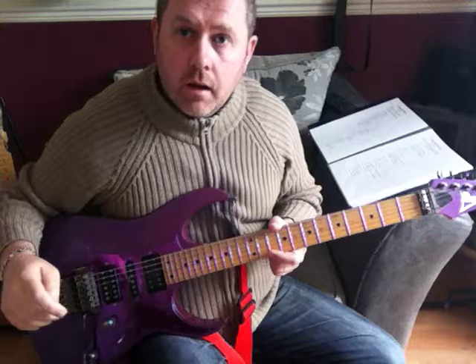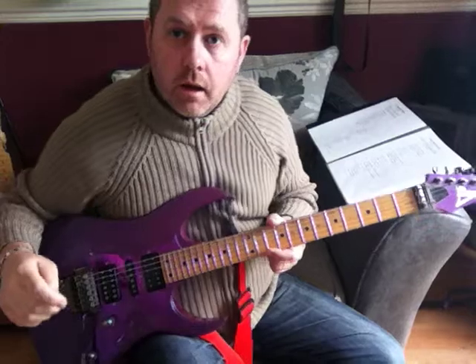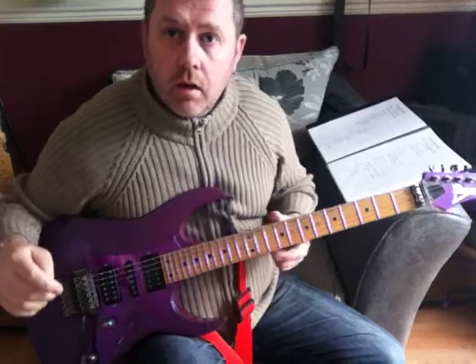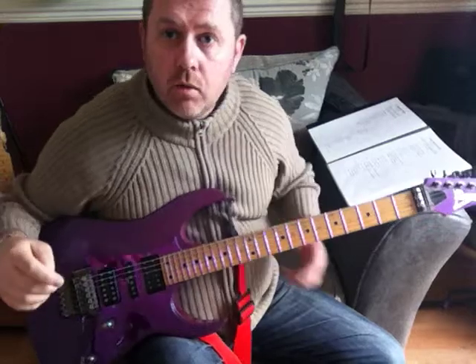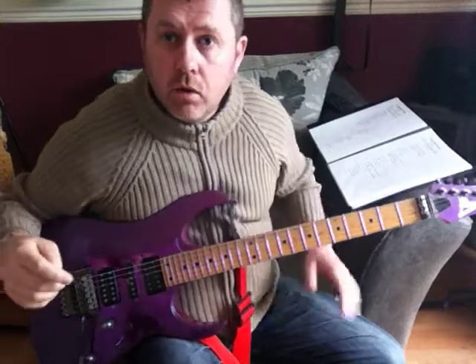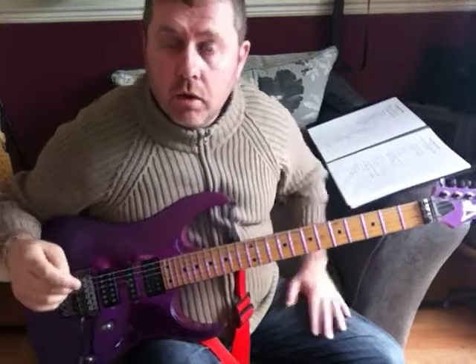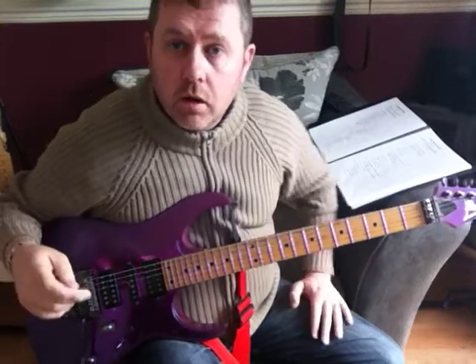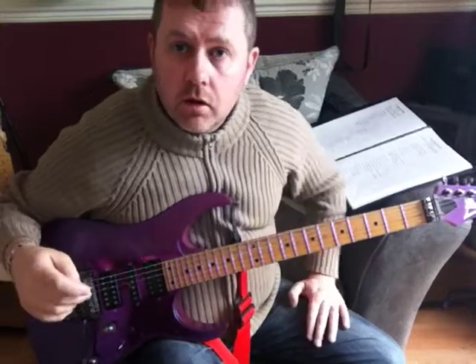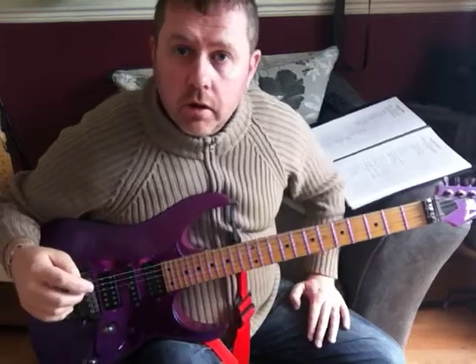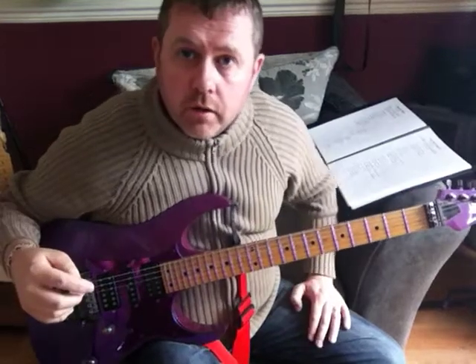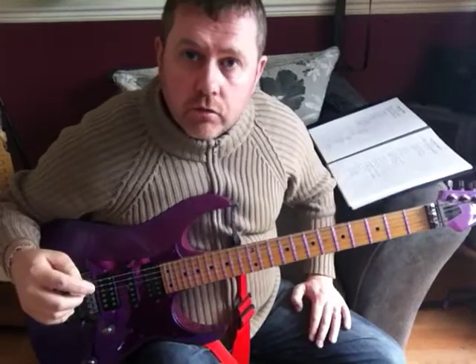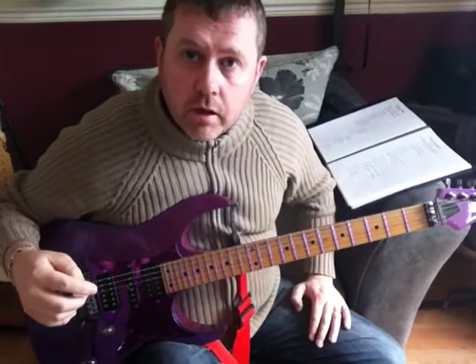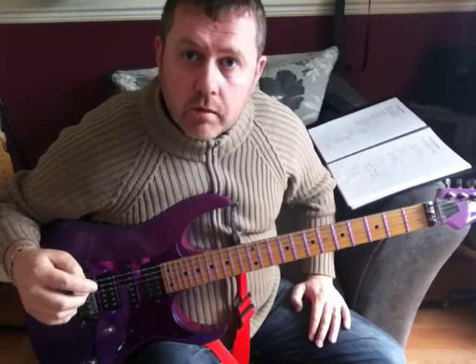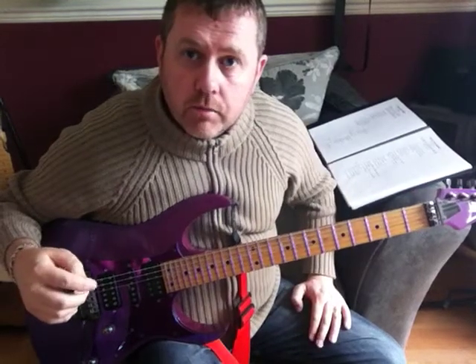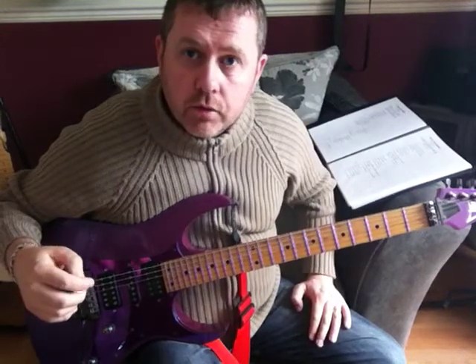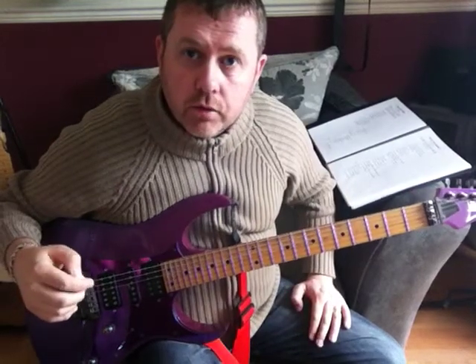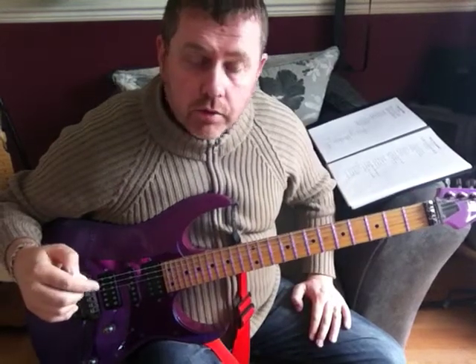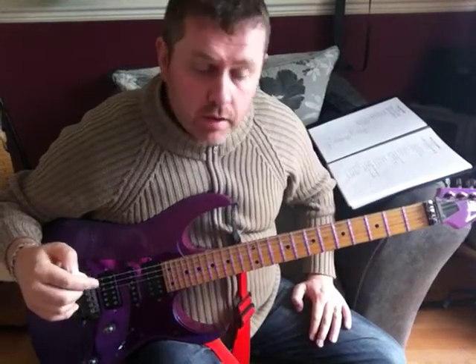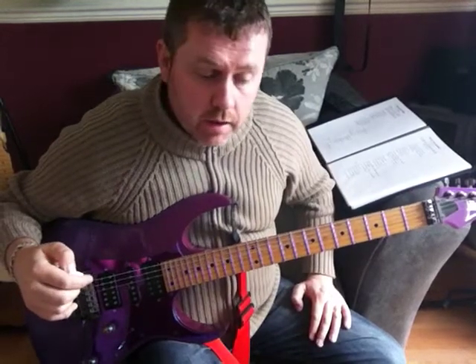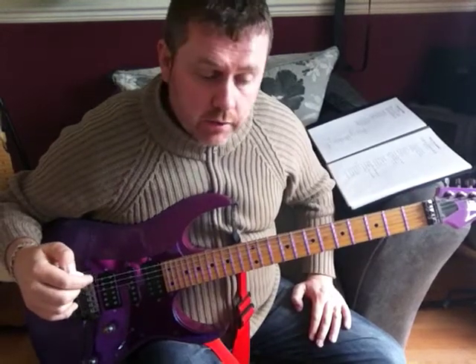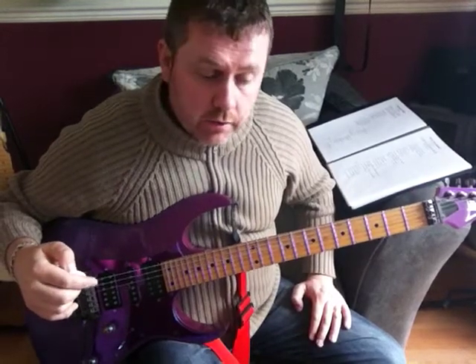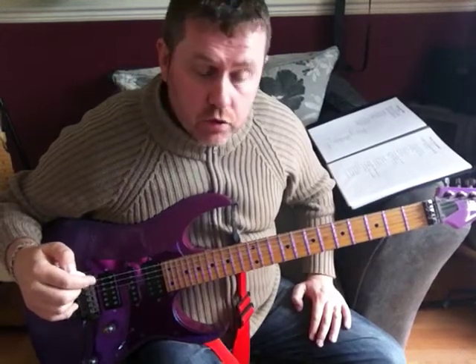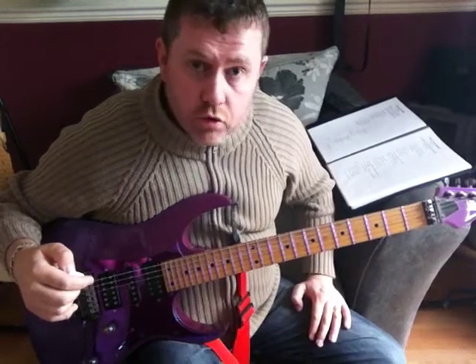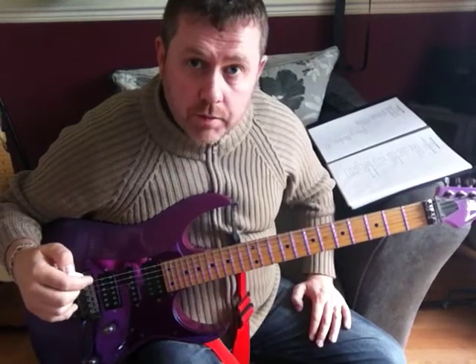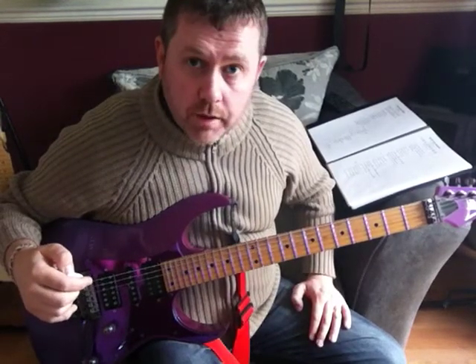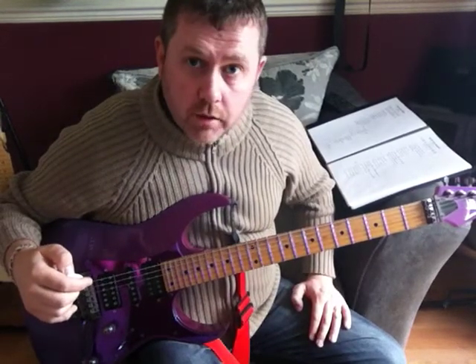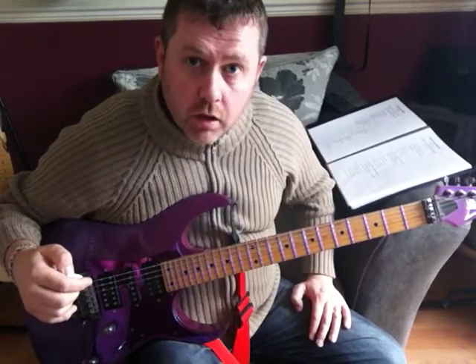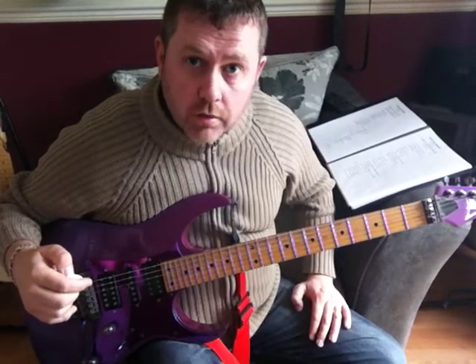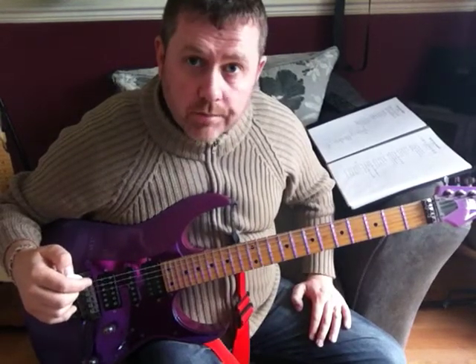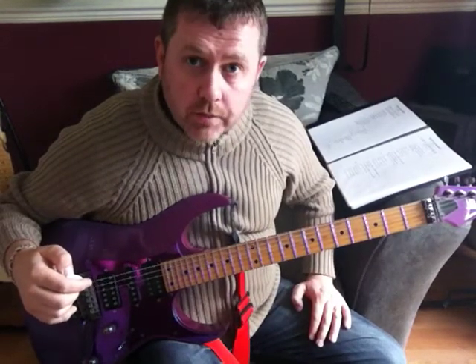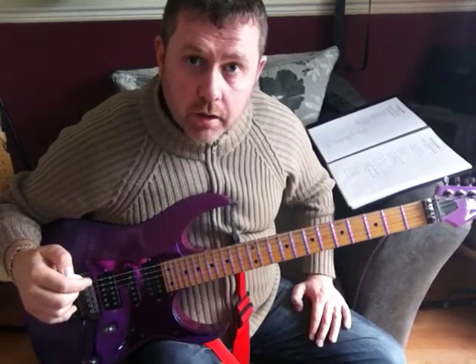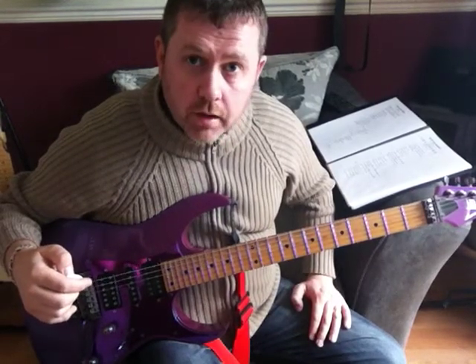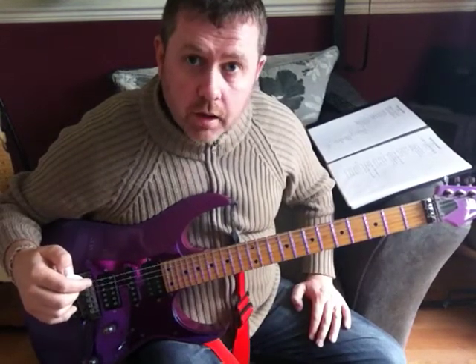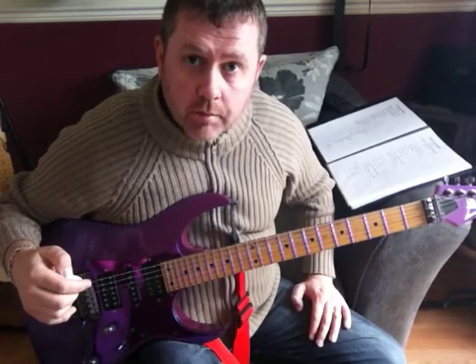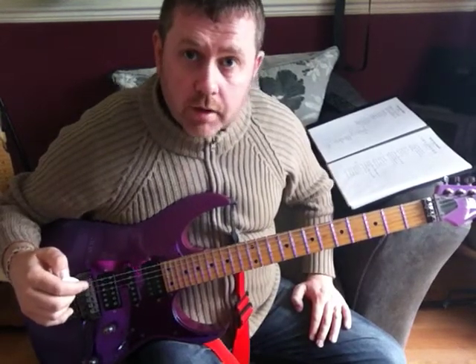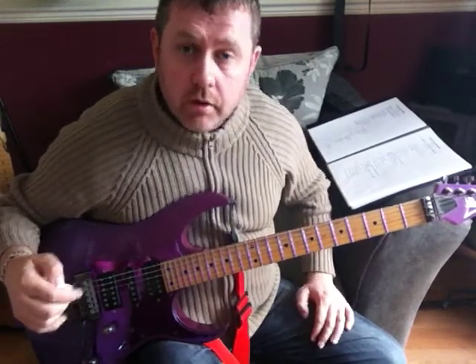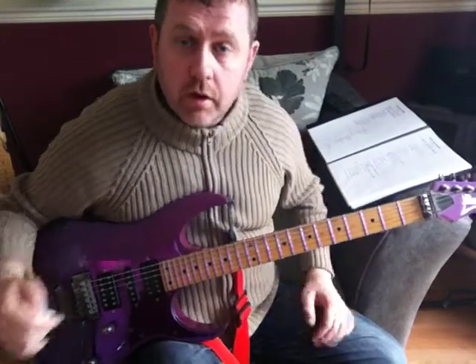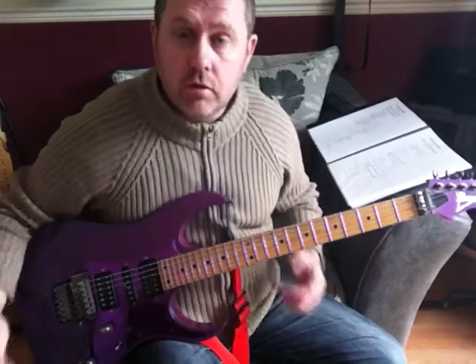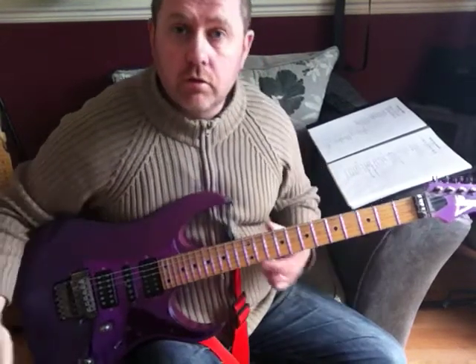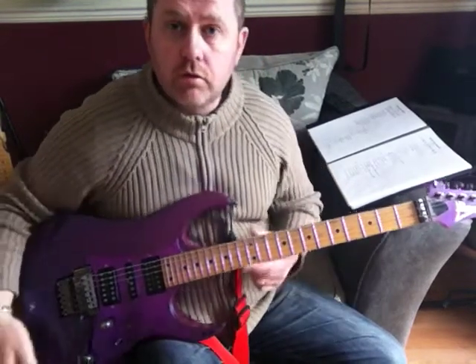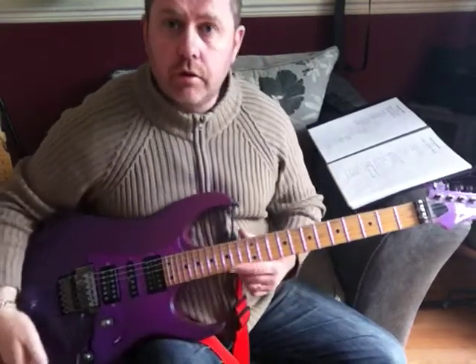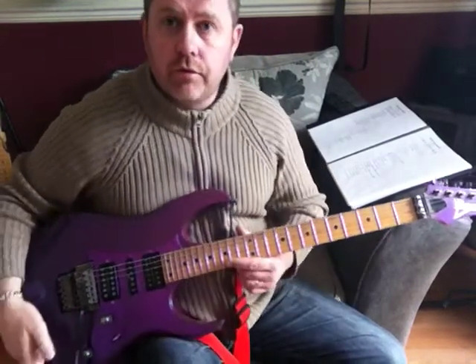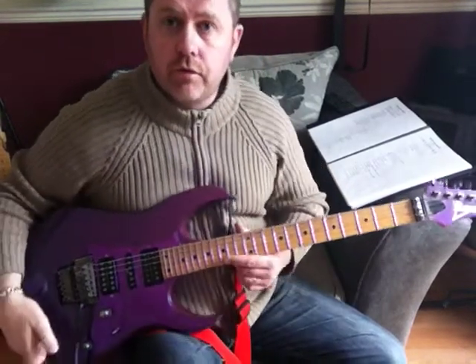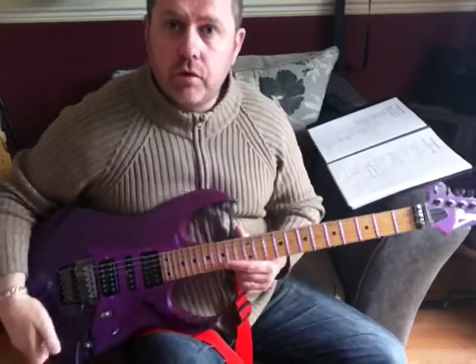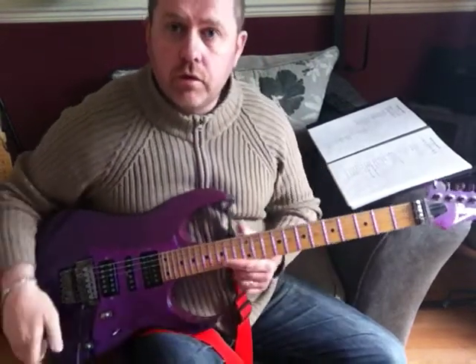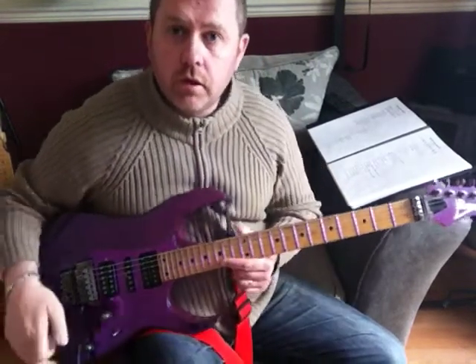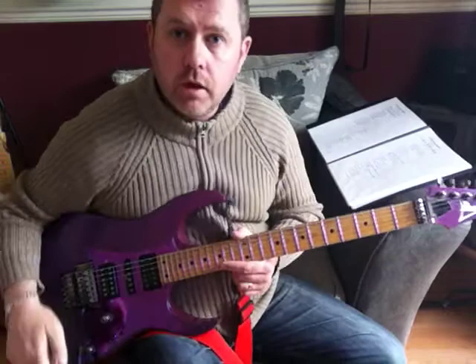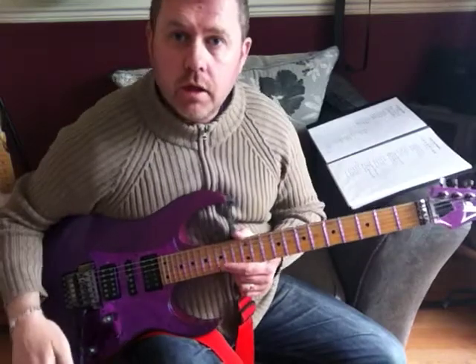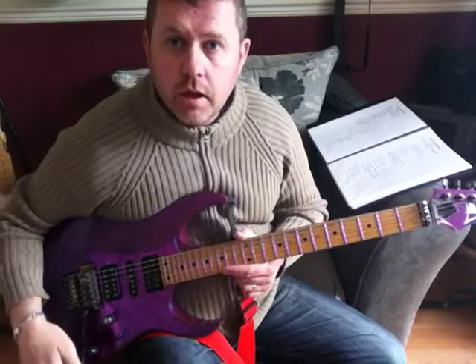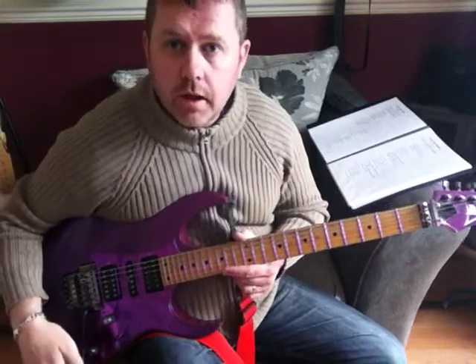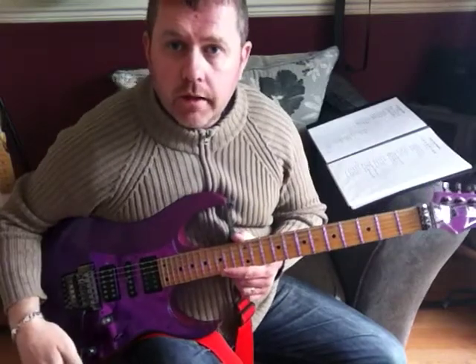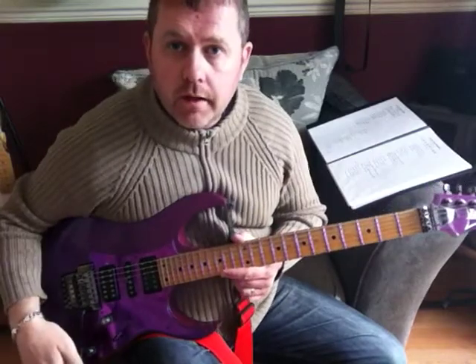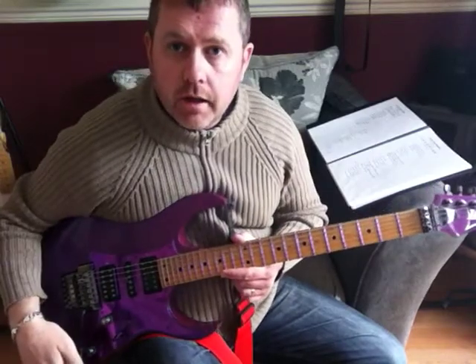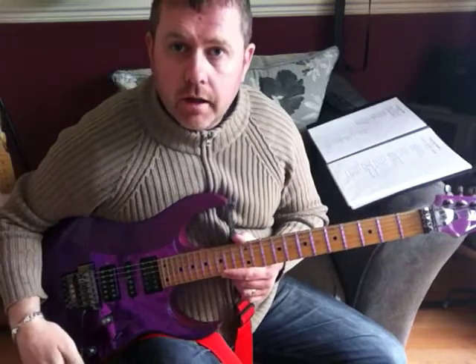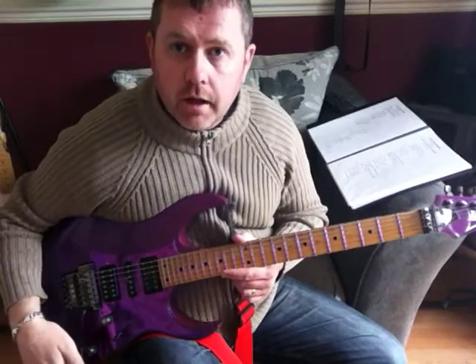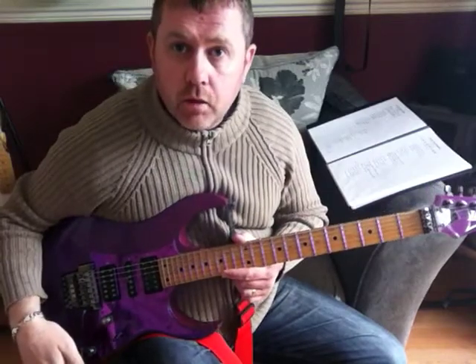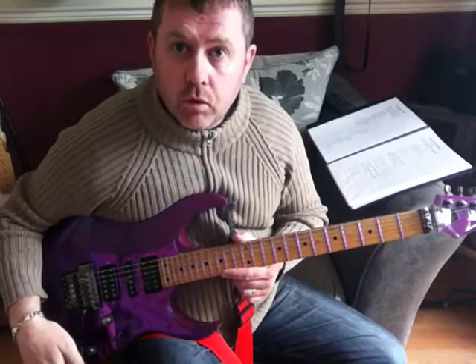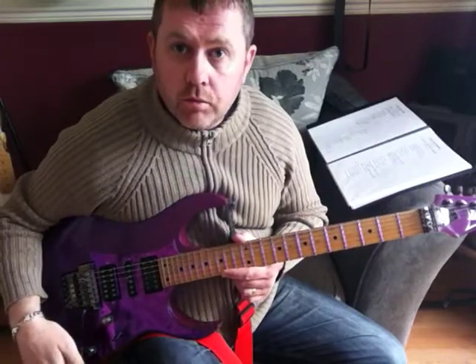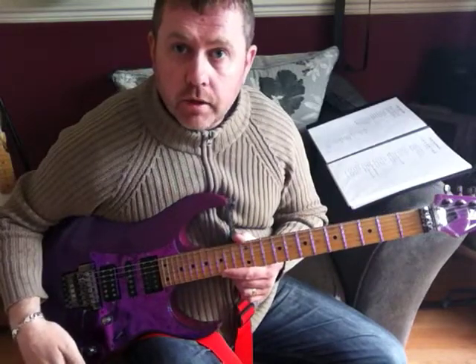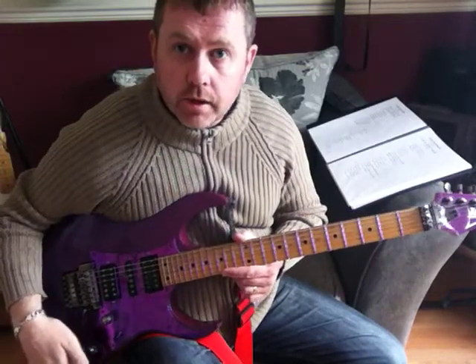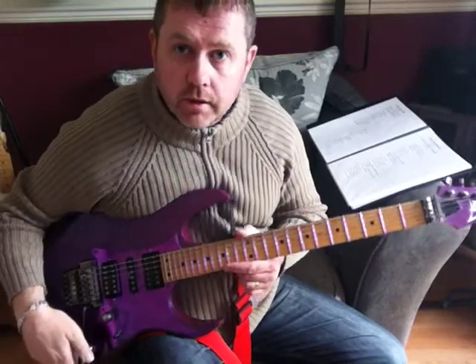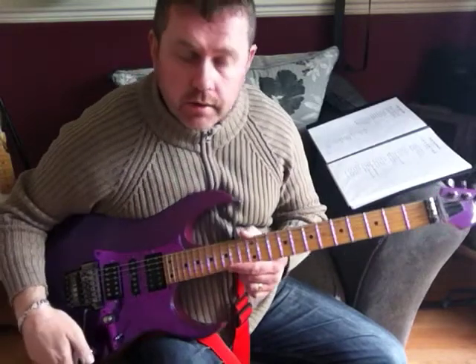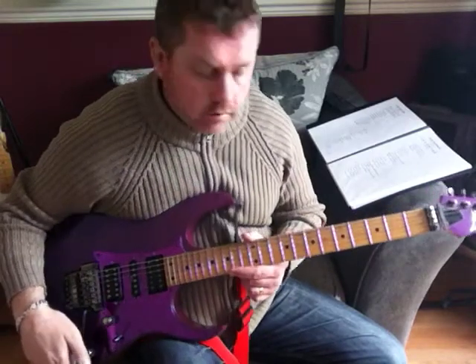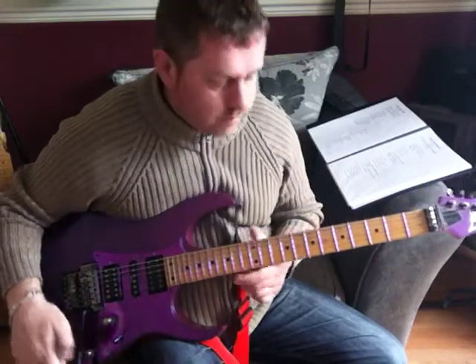We're going to look at Rainbow's 'Since You've Been Gone.' I'll play the intro riff through and then we'll break it down.